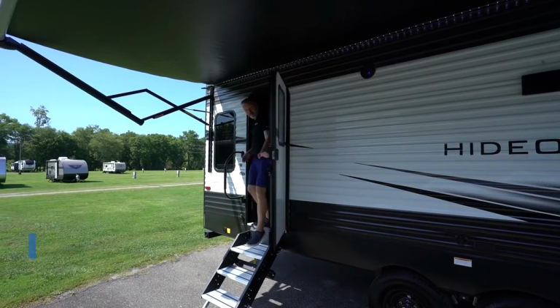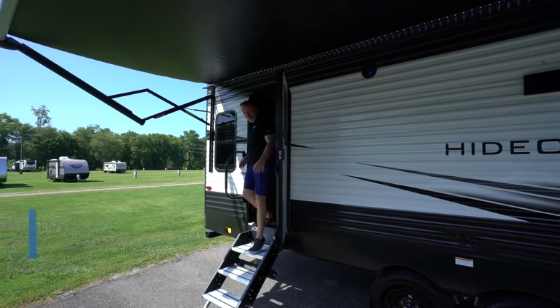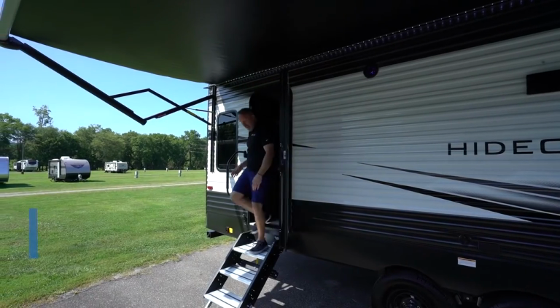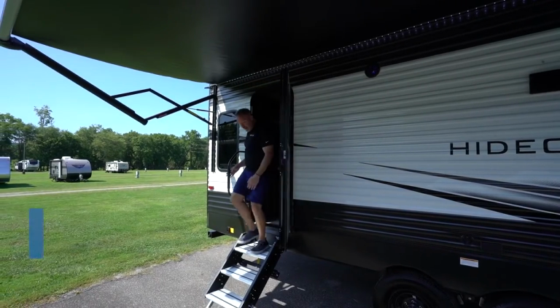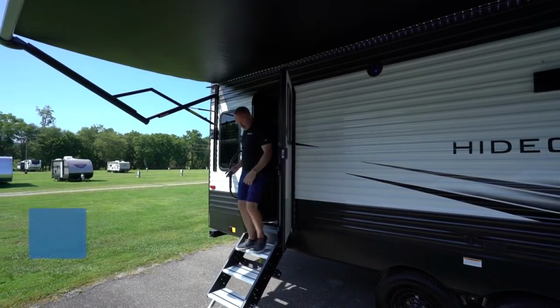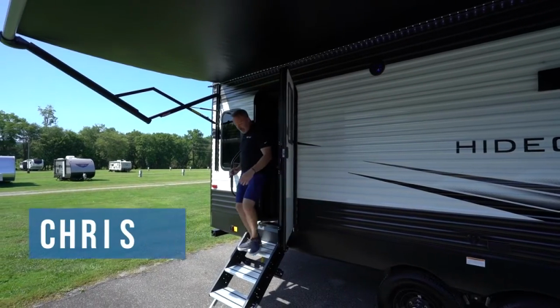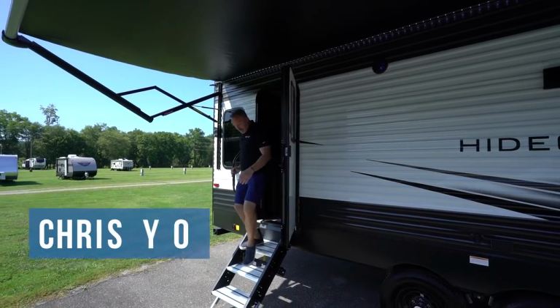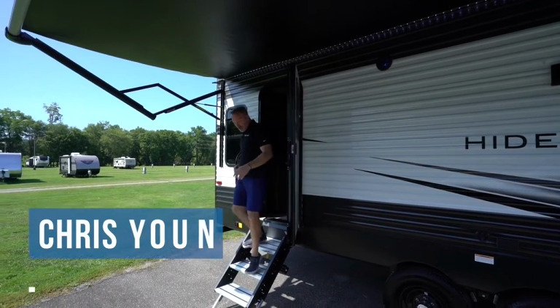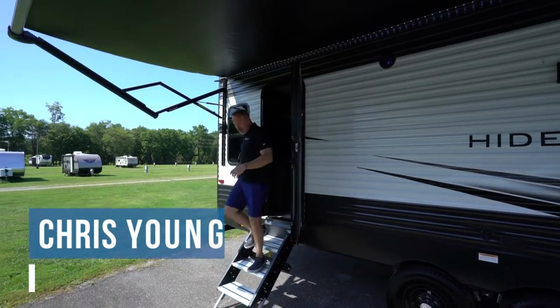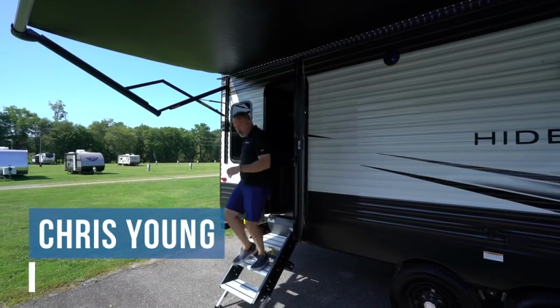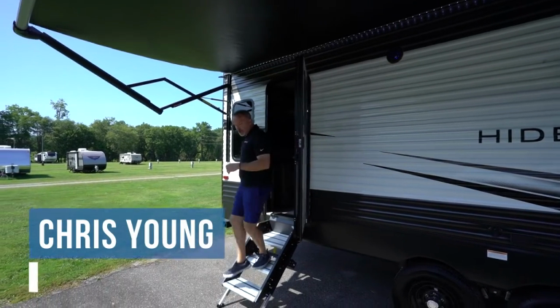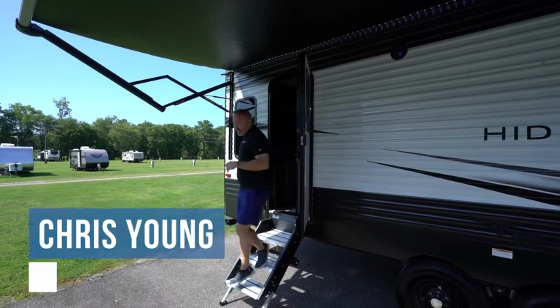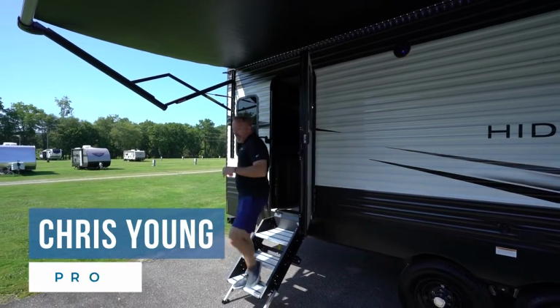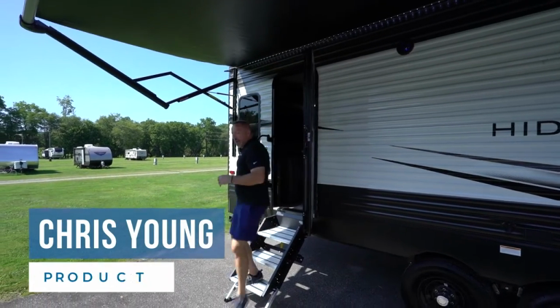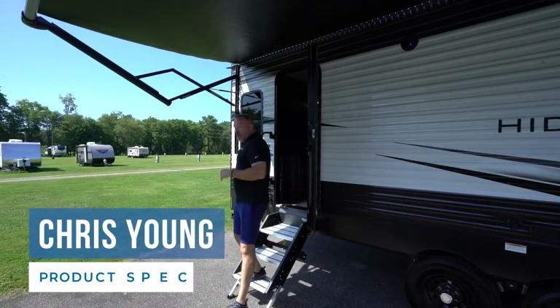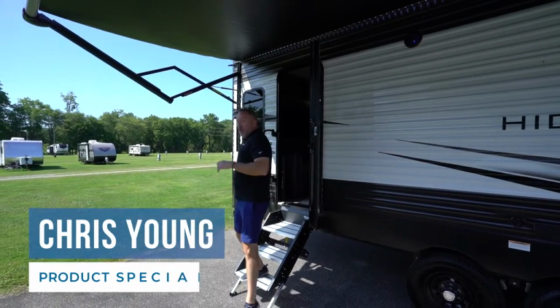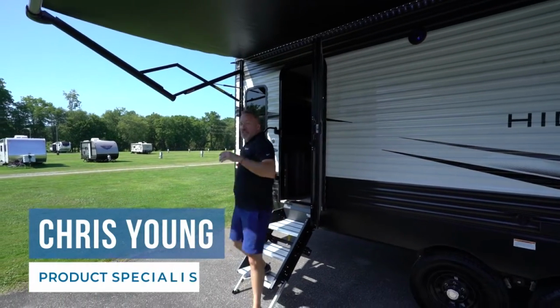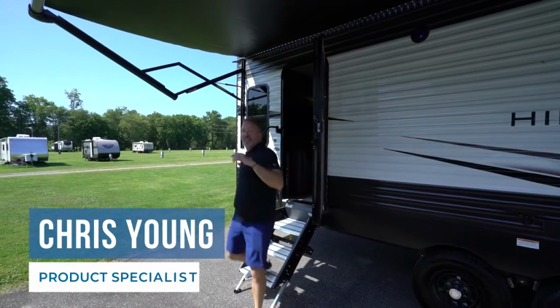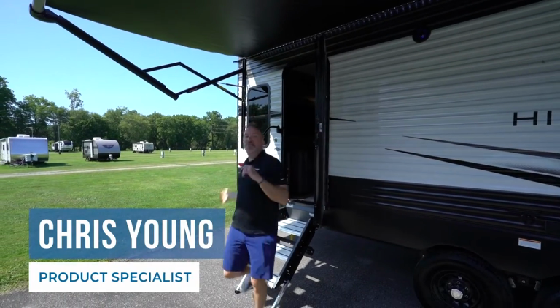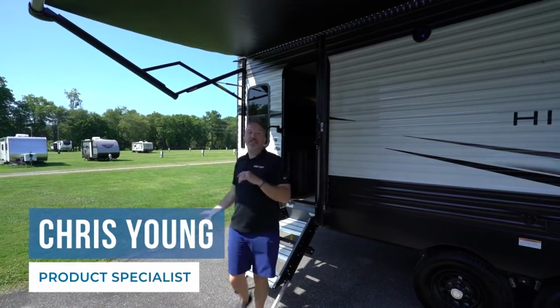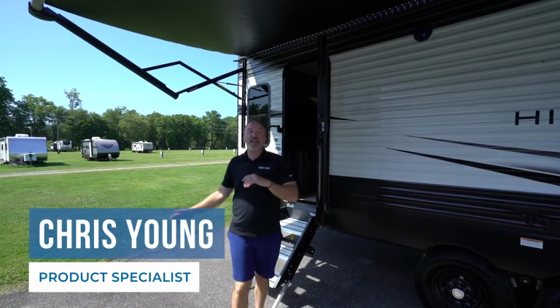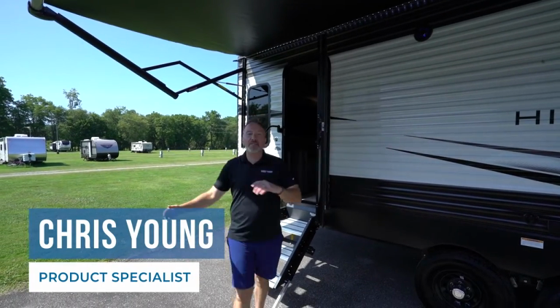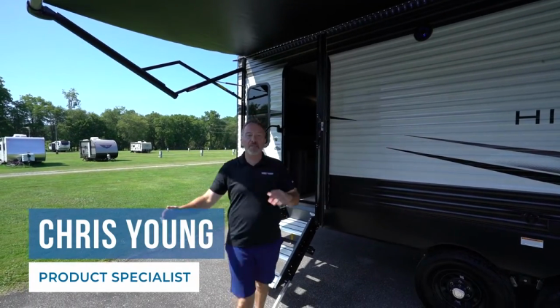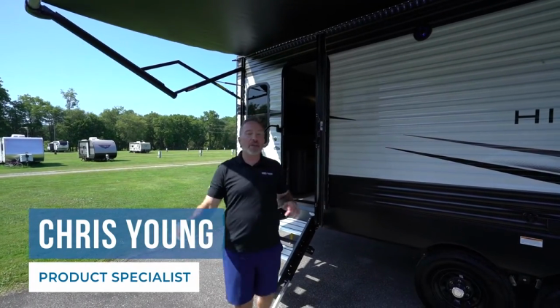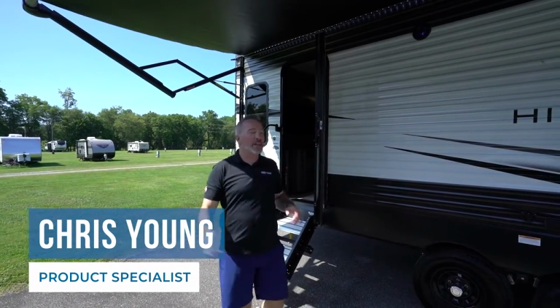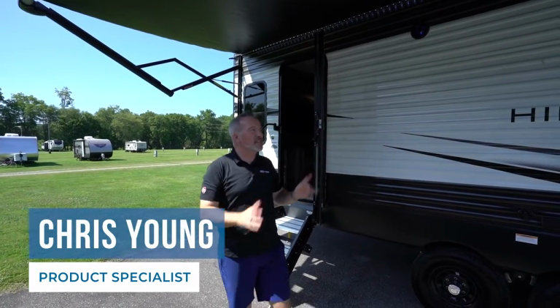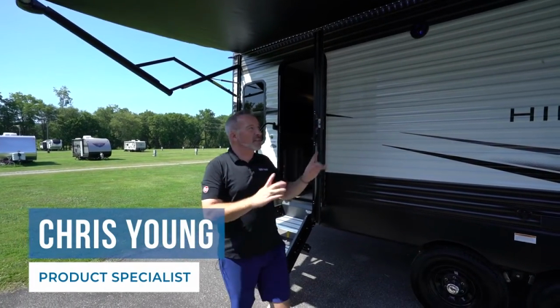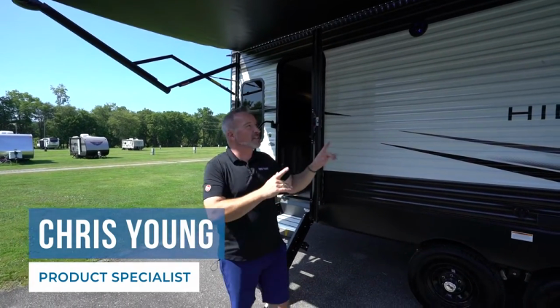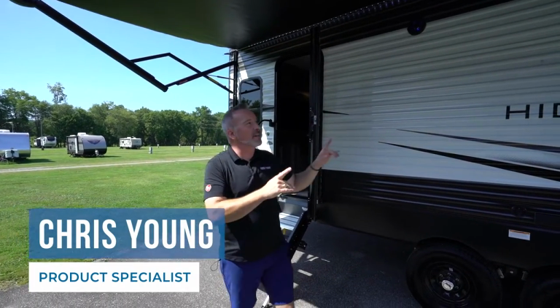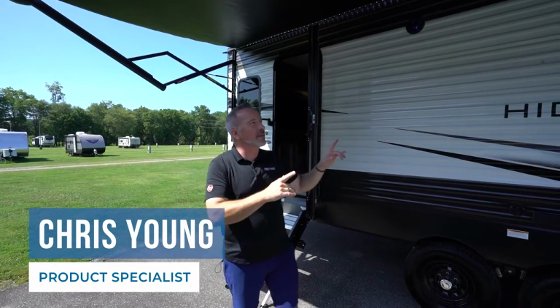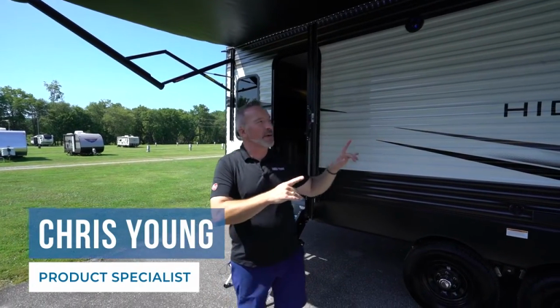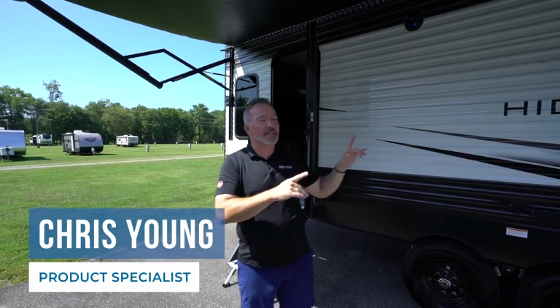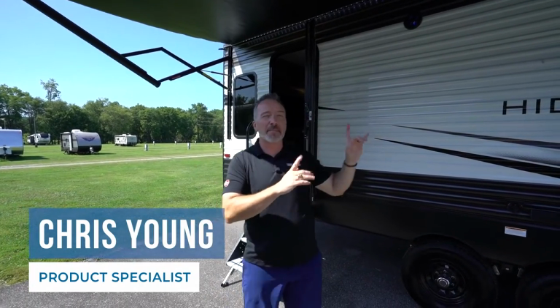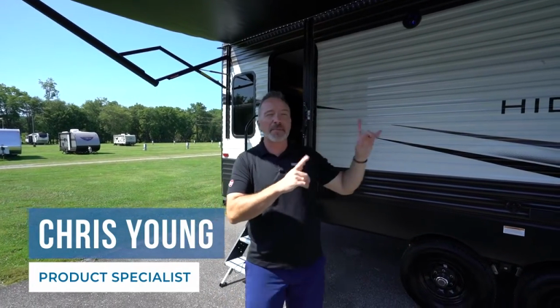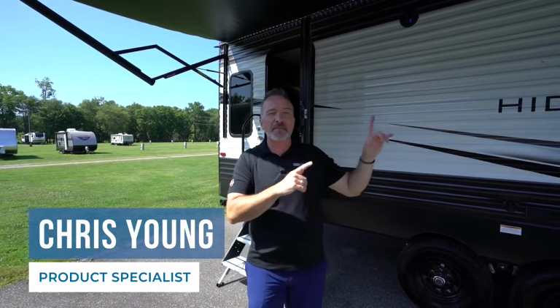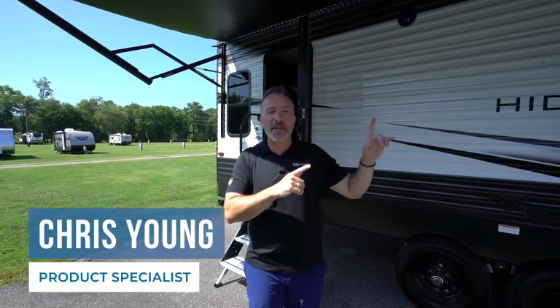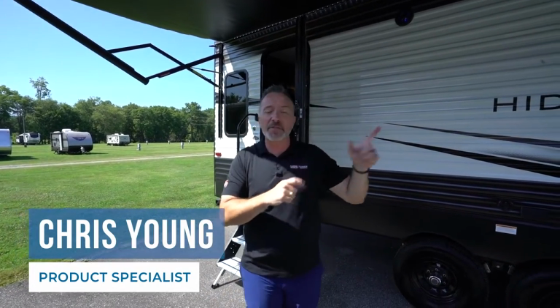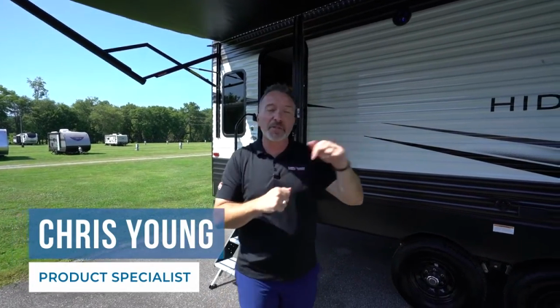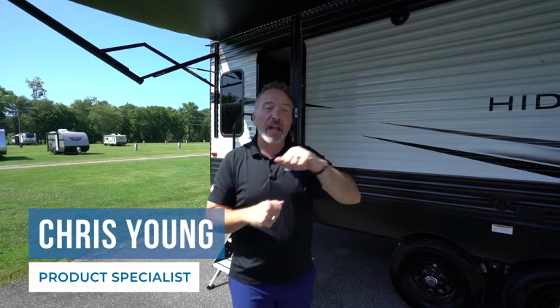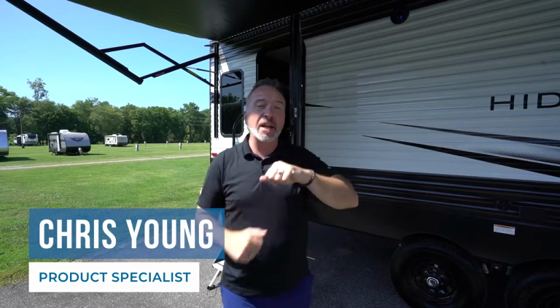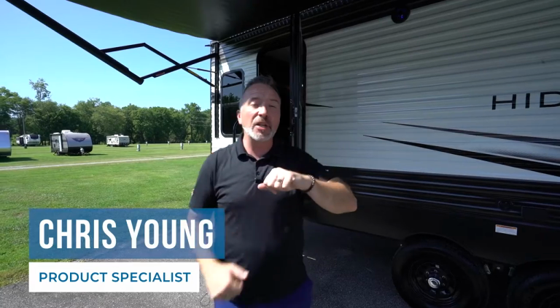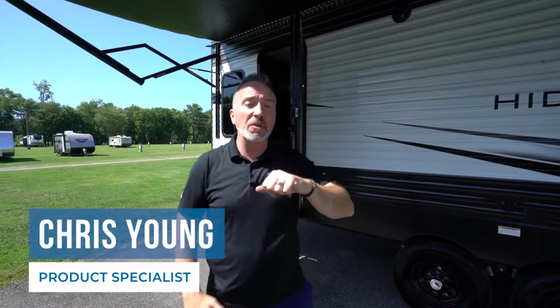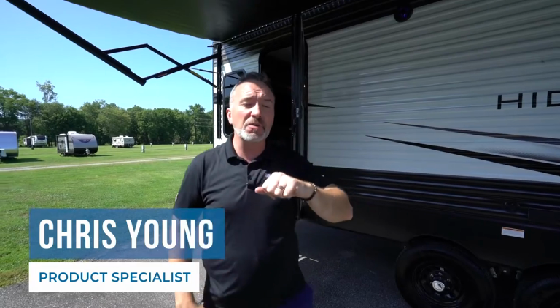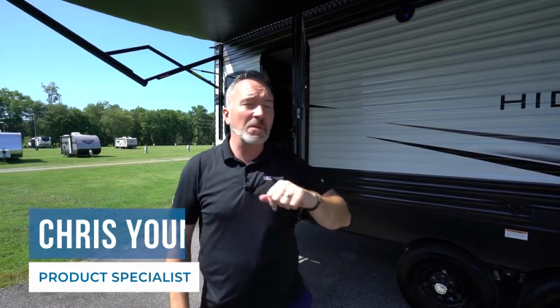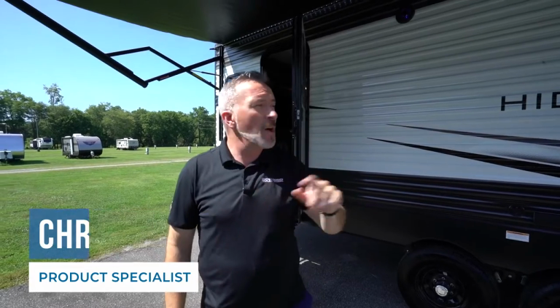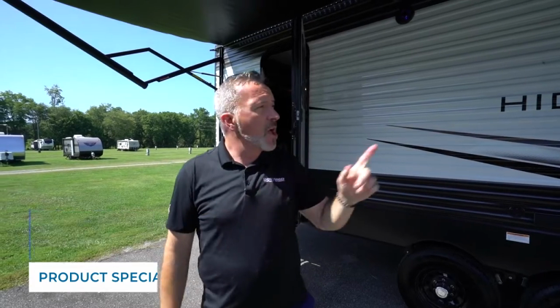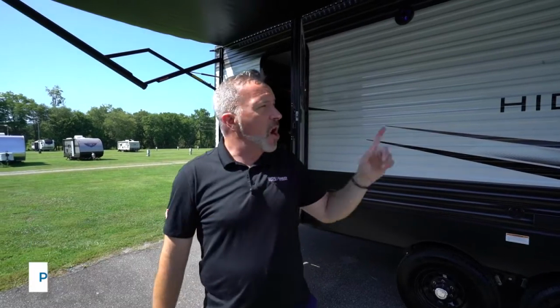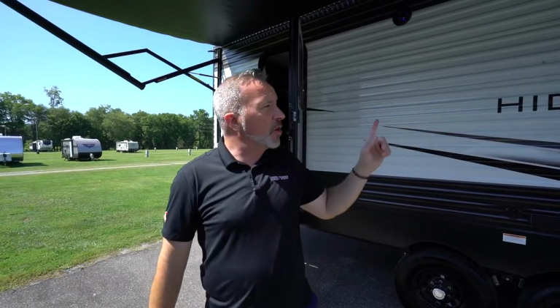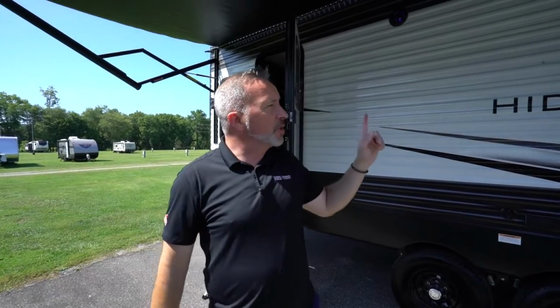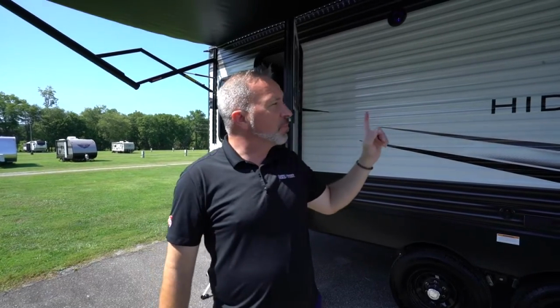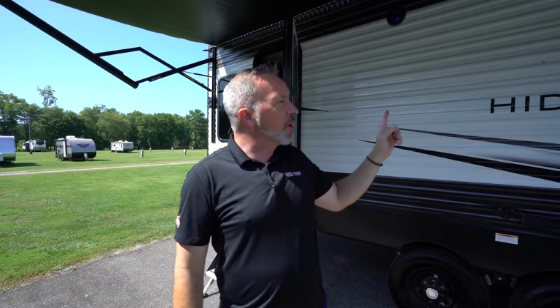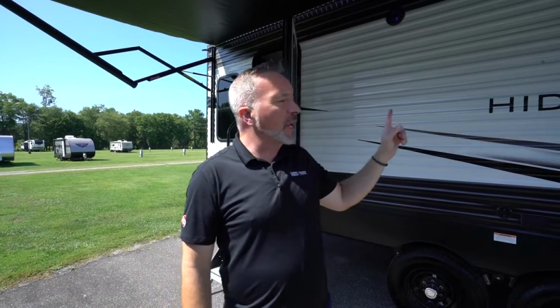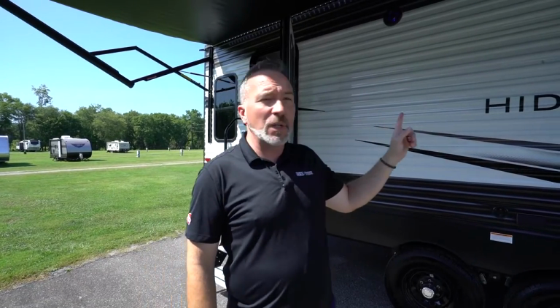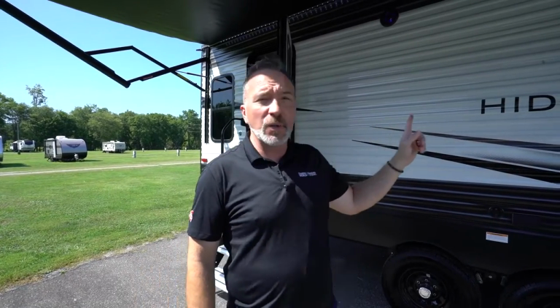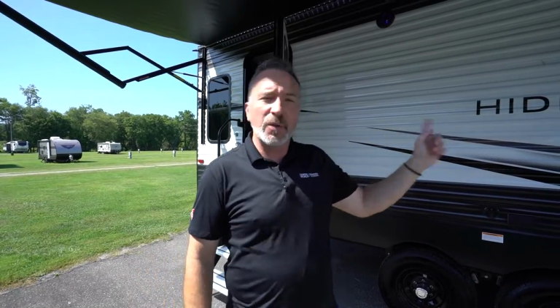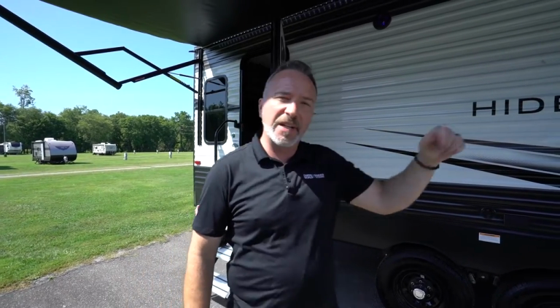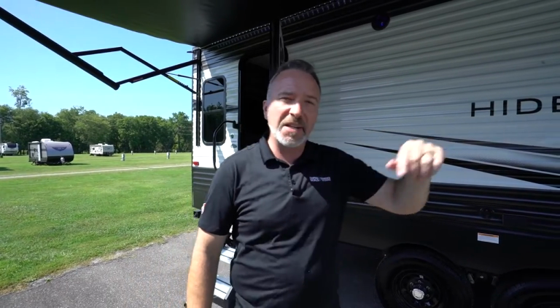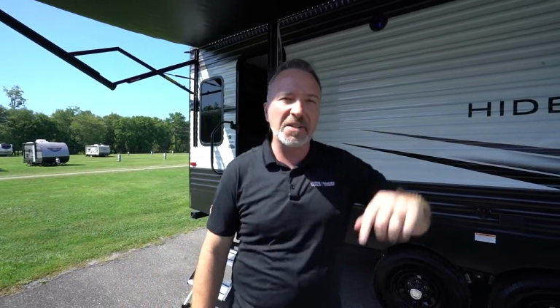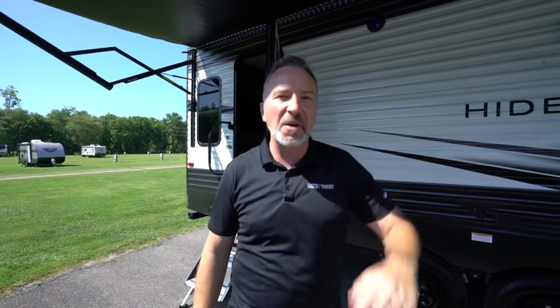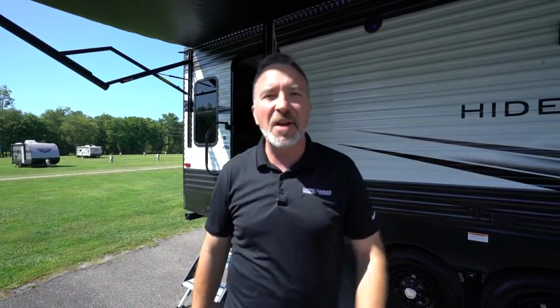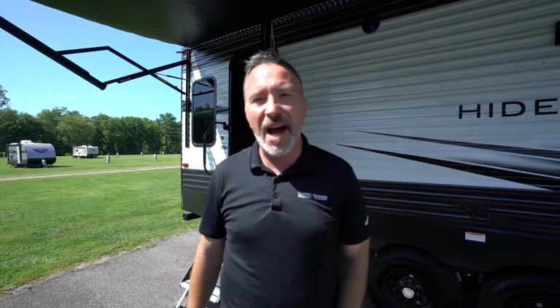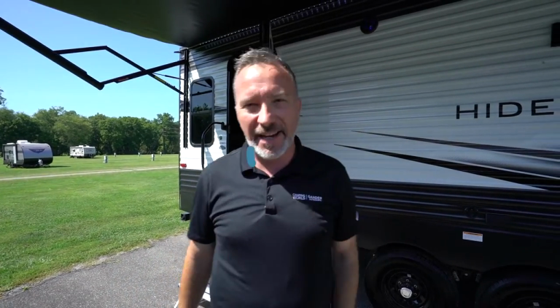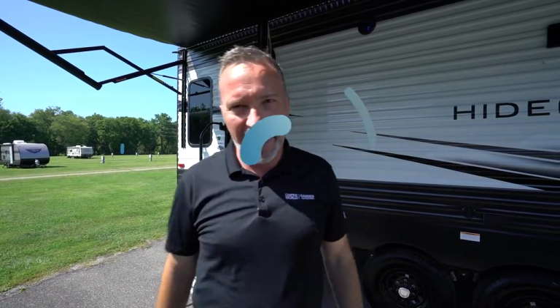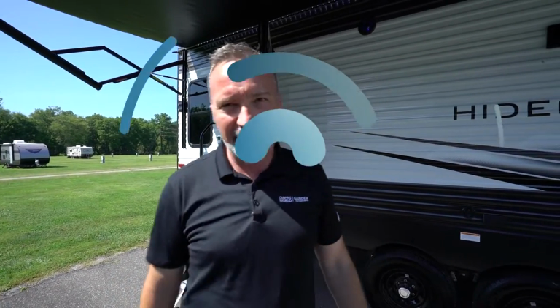Hey, what's up, it's Chris Young. What do you say we take a few minutes and talk about some of the features and how to use them on your brand new Keystone Hideout.